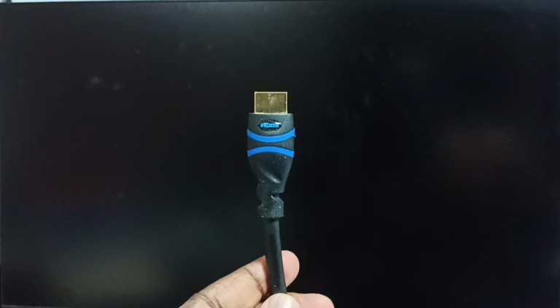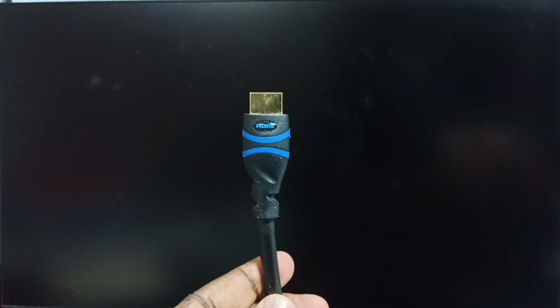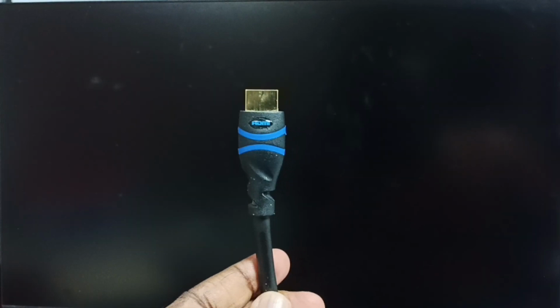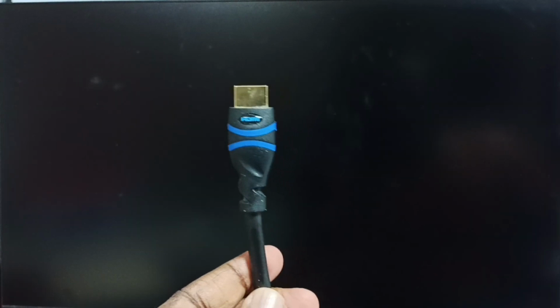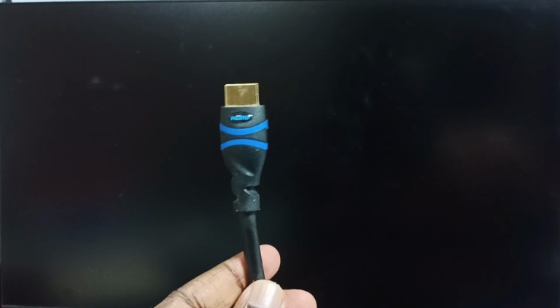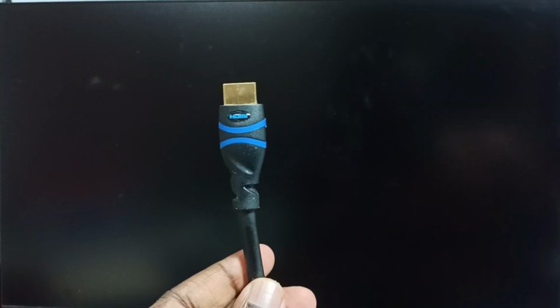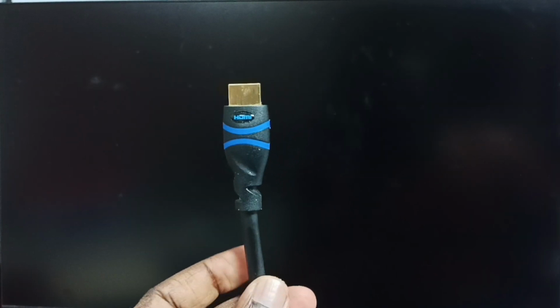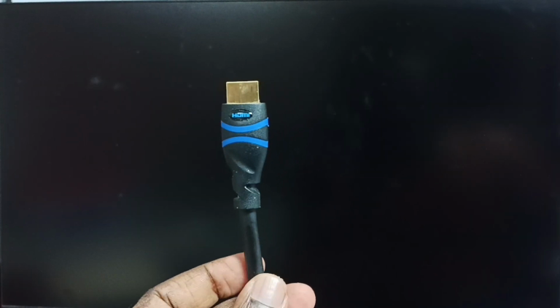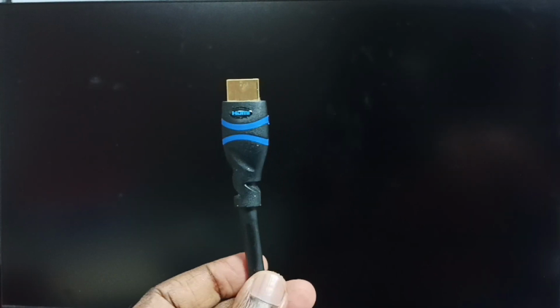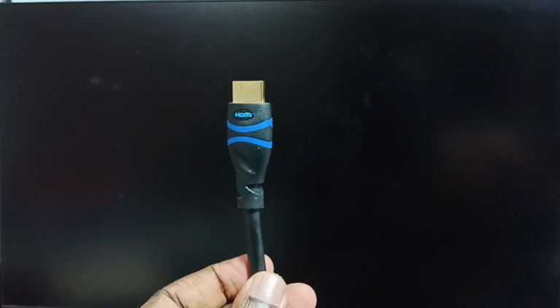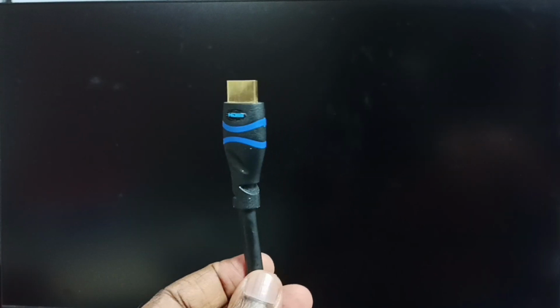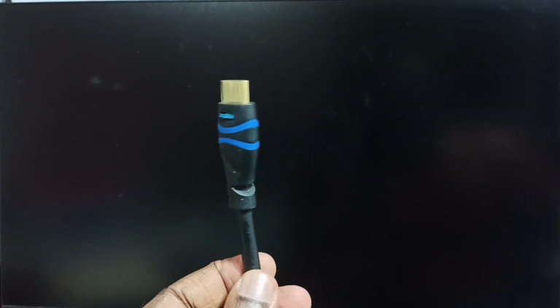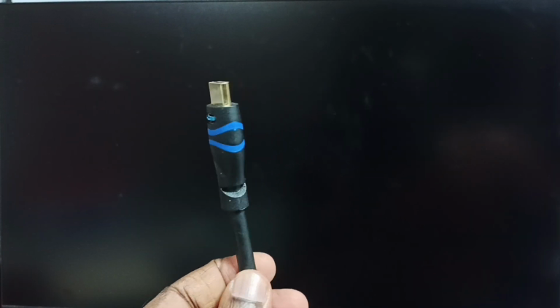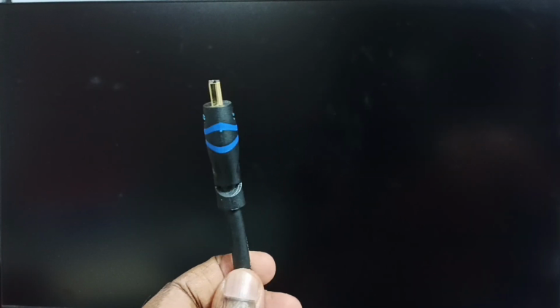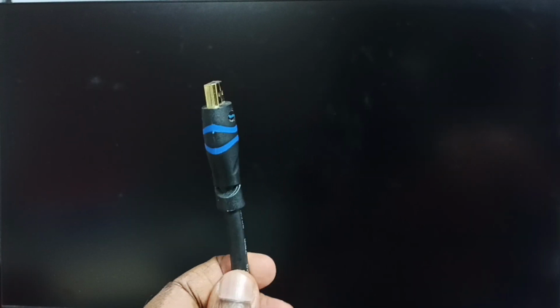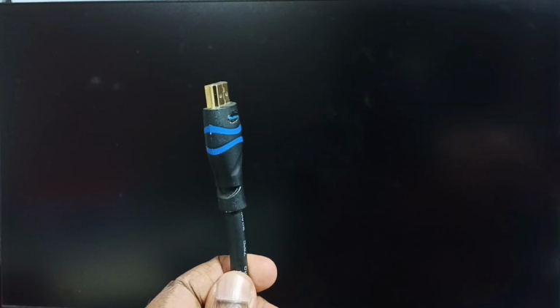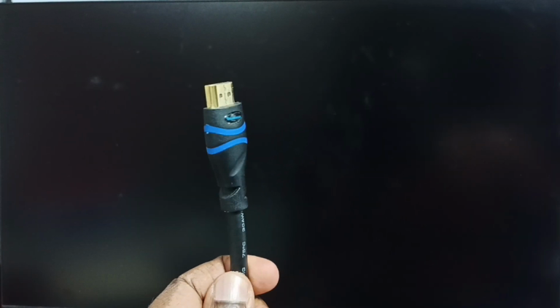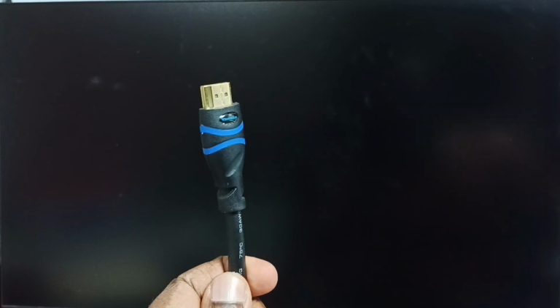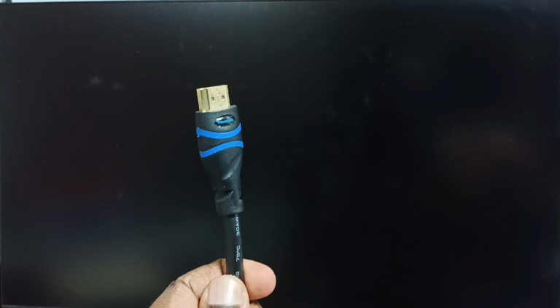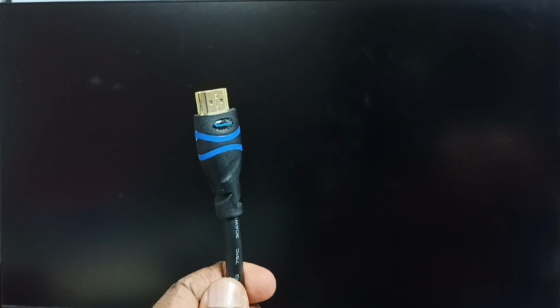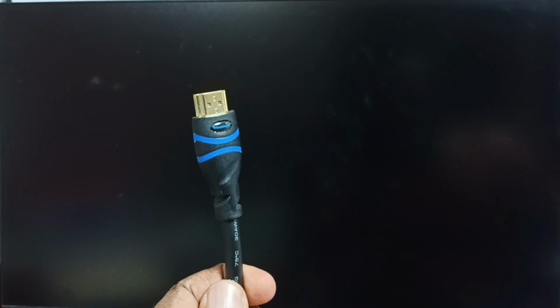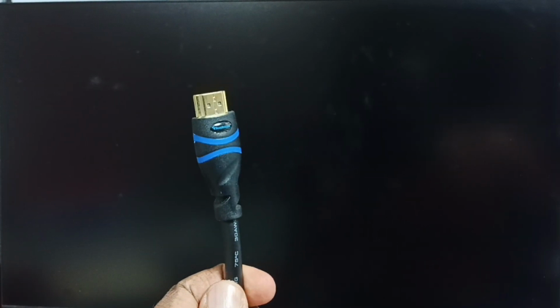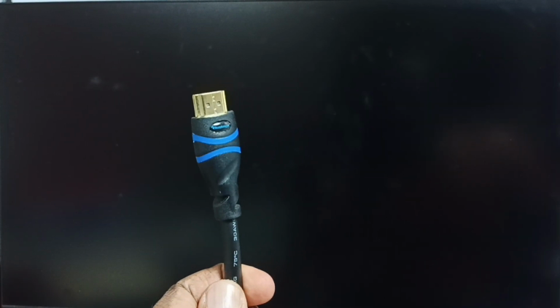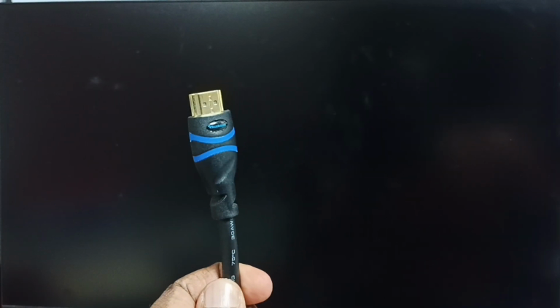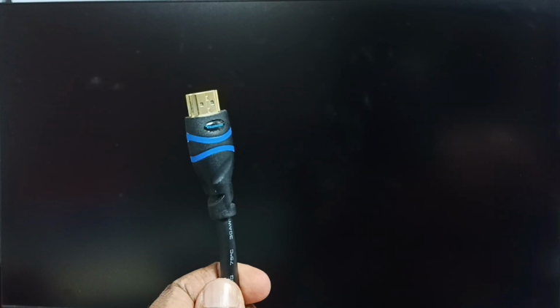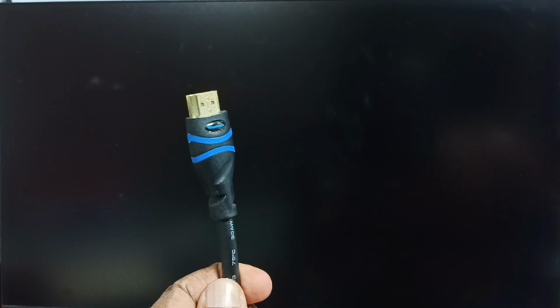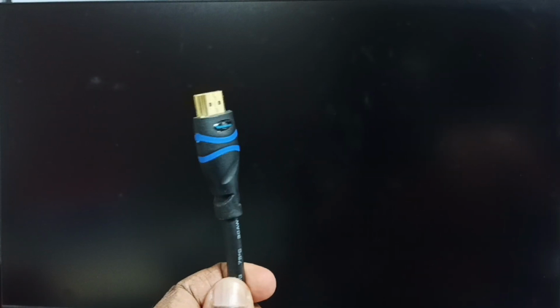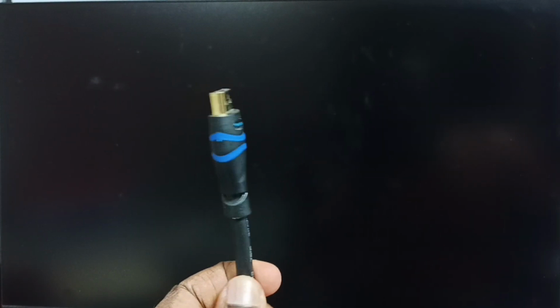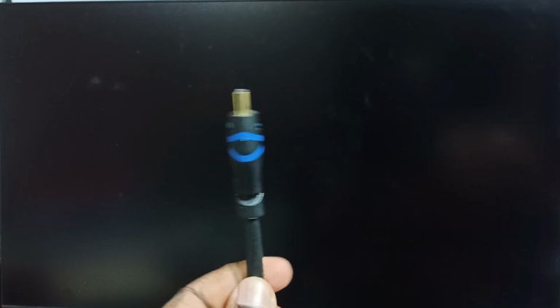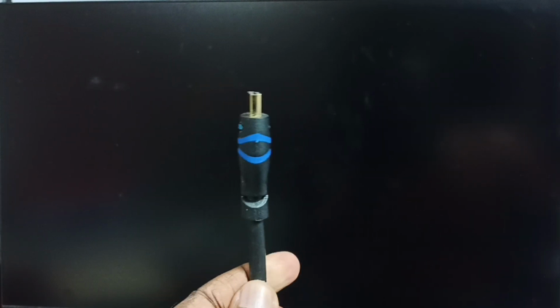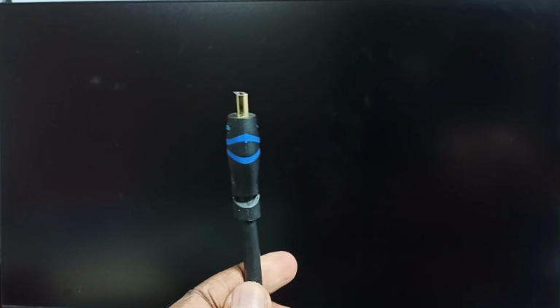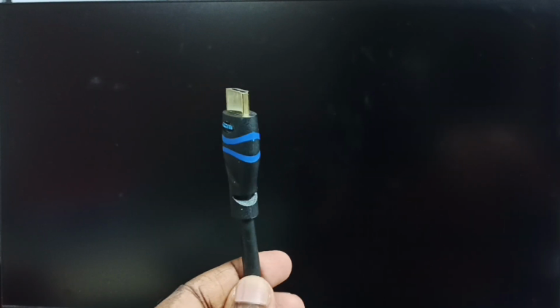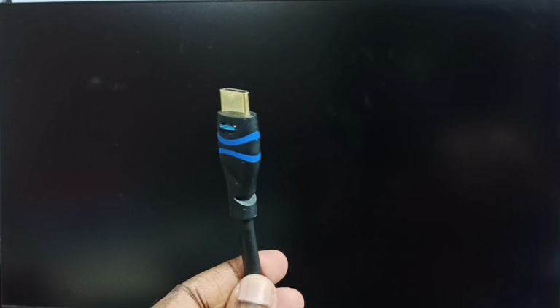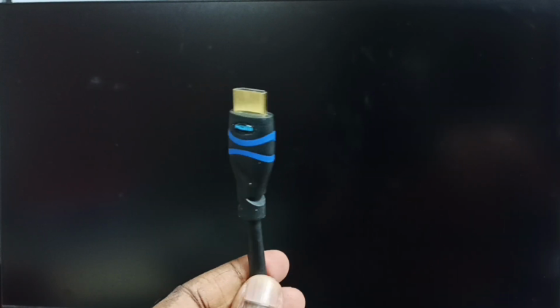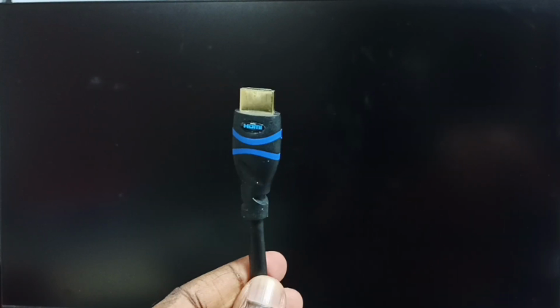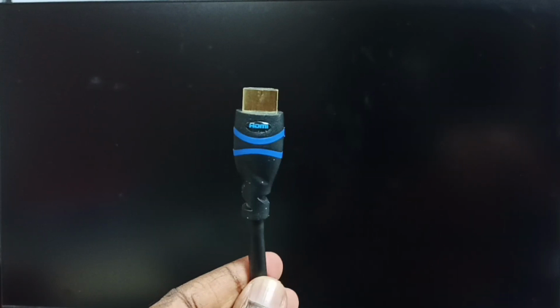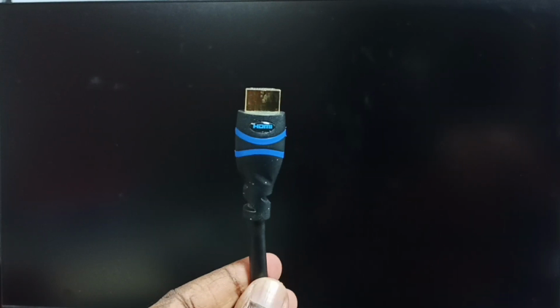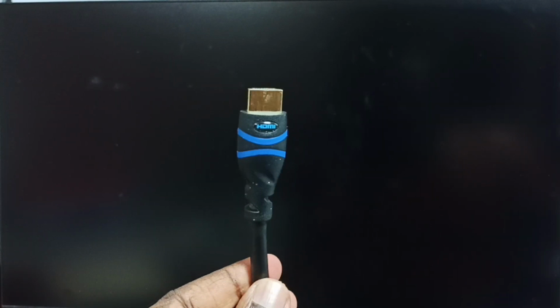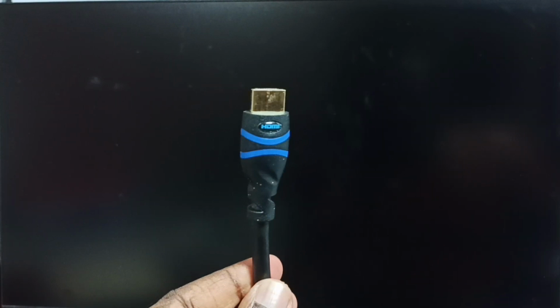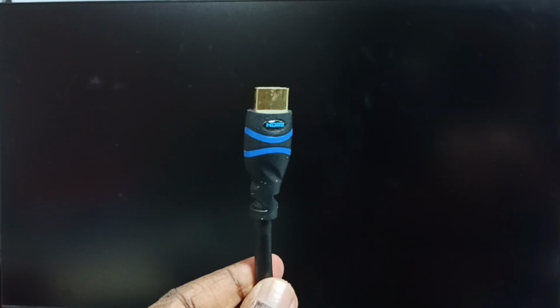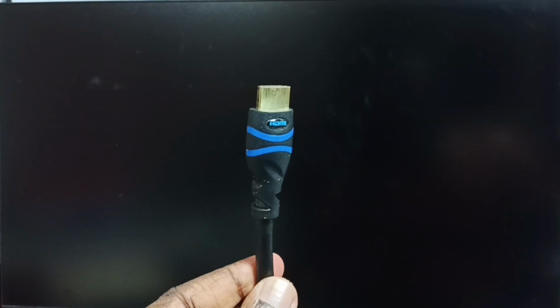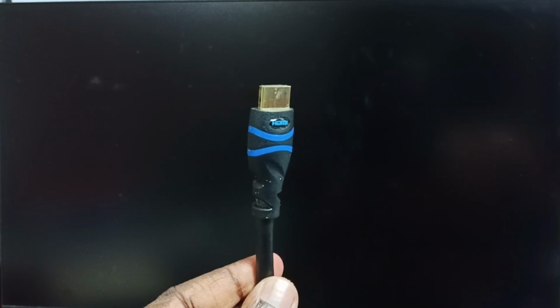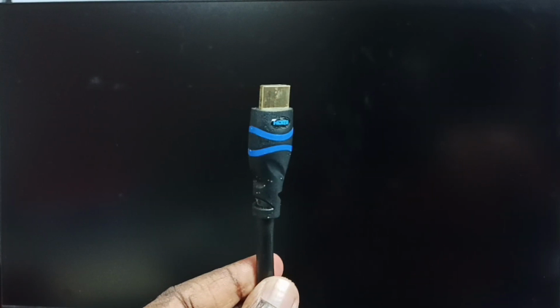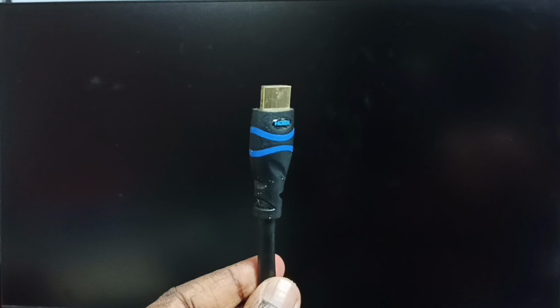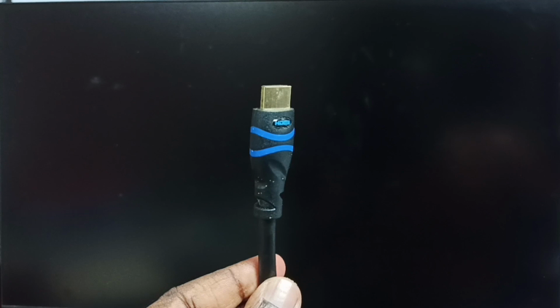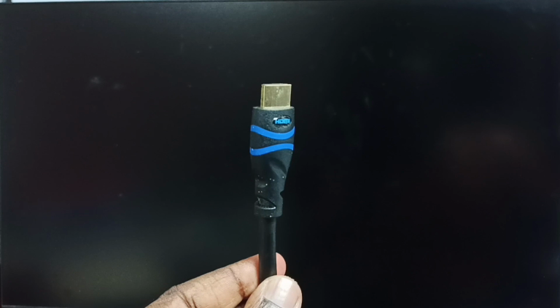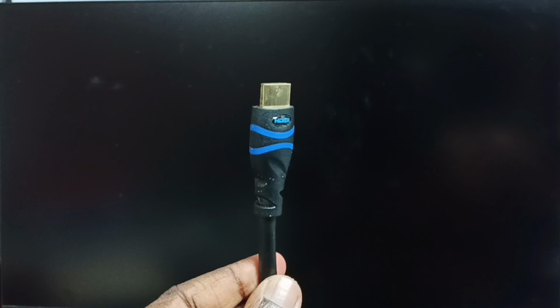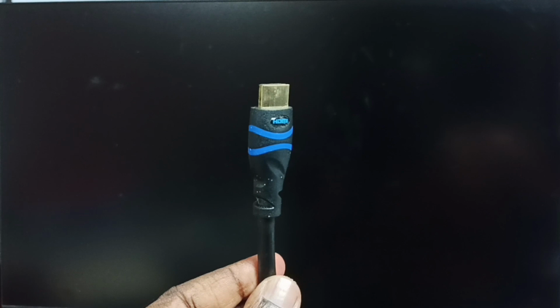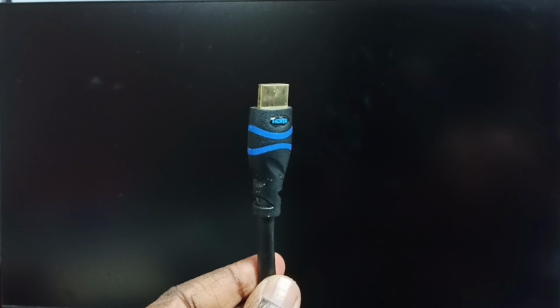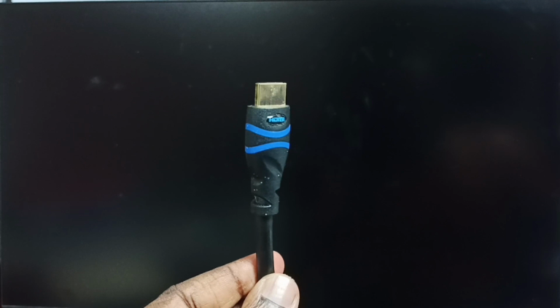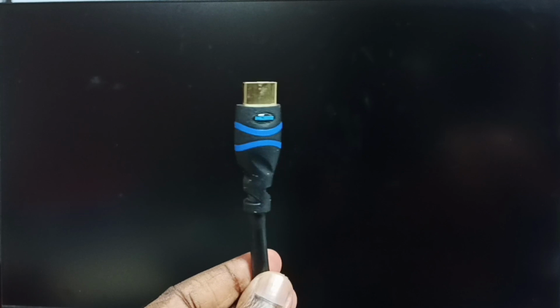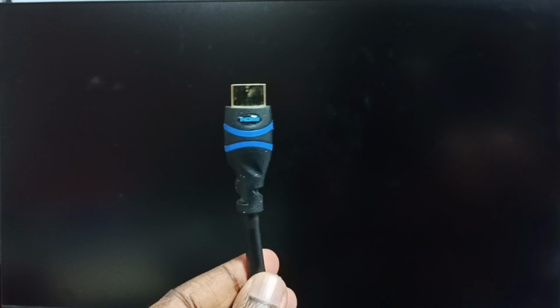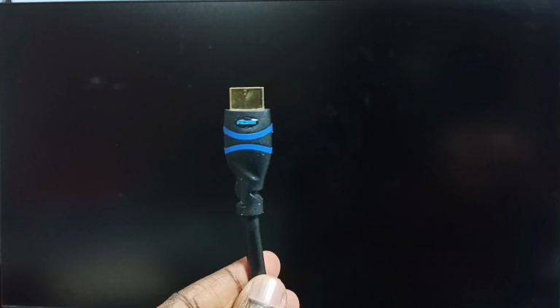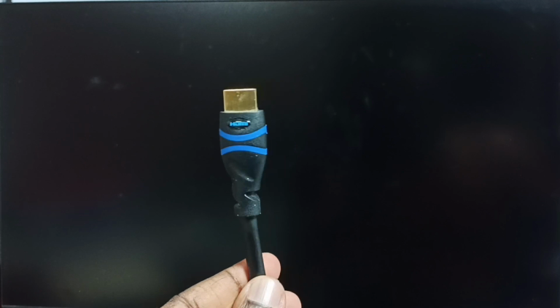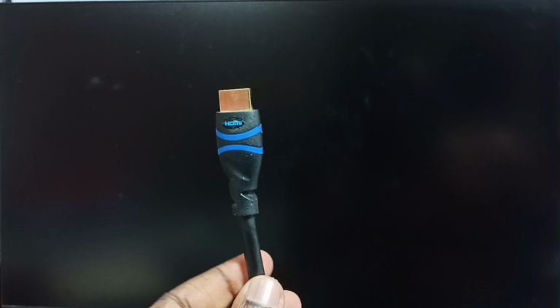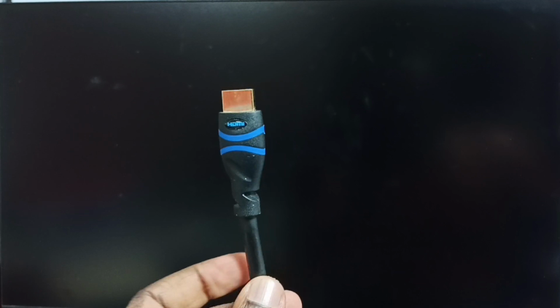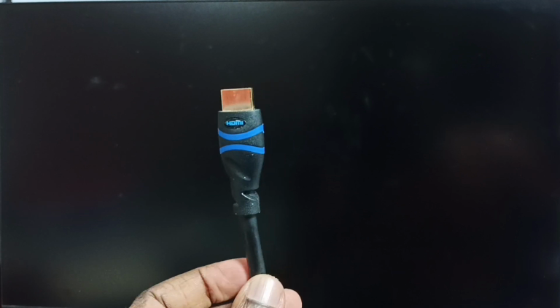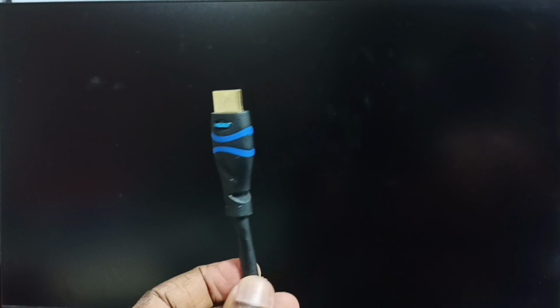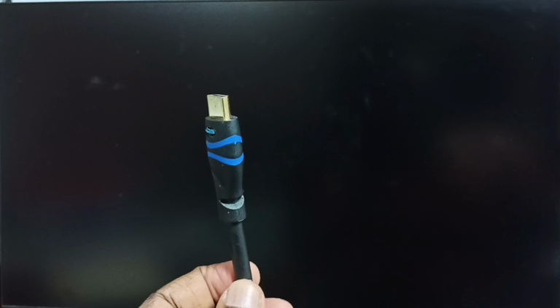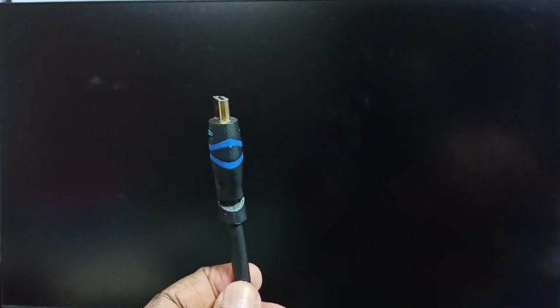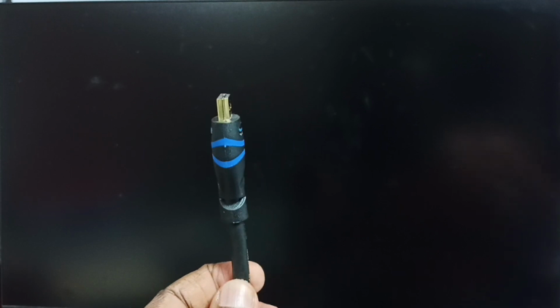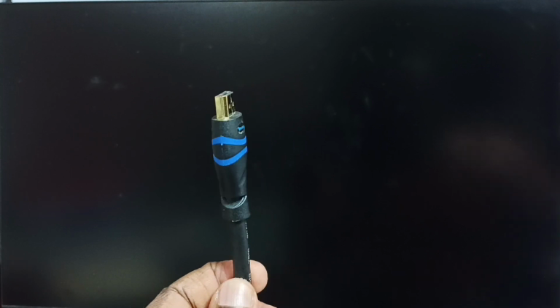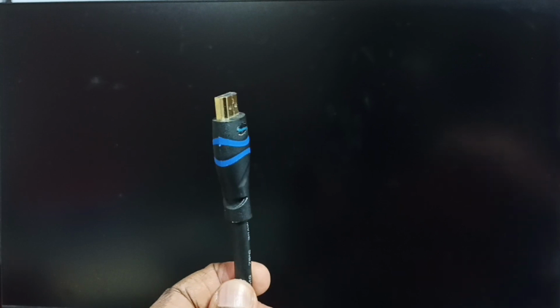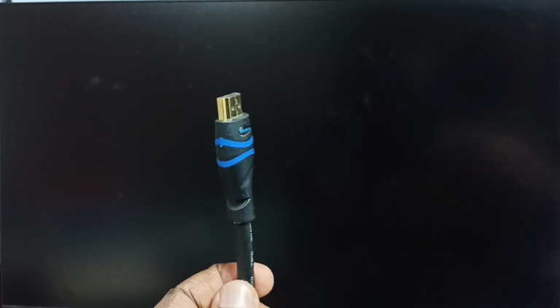This is the HDMI cable from the TV. I have connected this HDMI cable to HDMI port 2 of the TV.